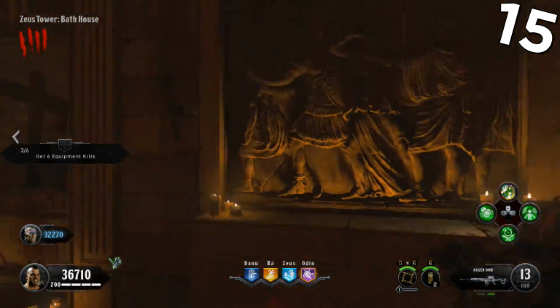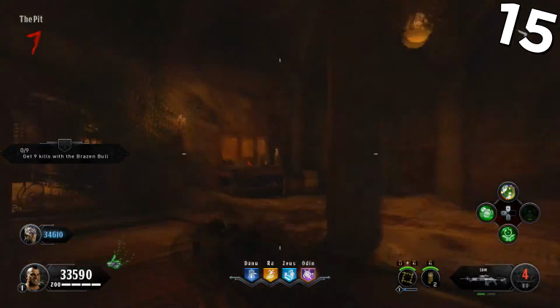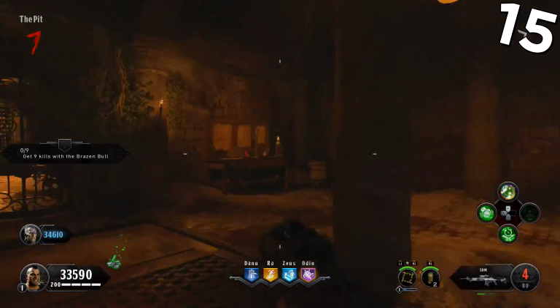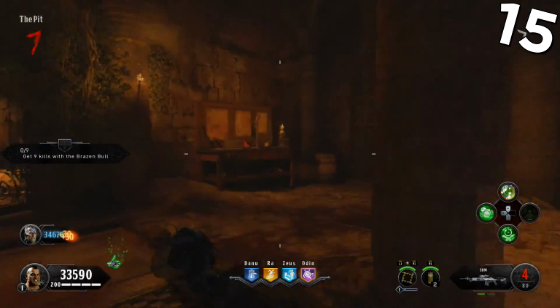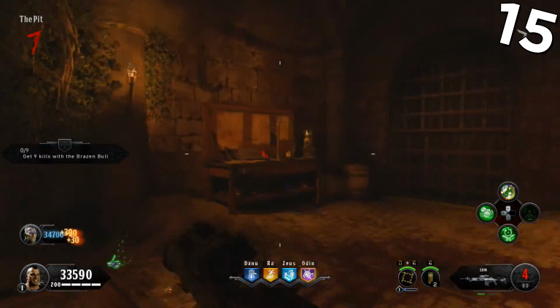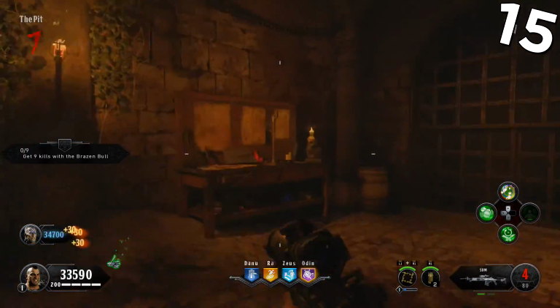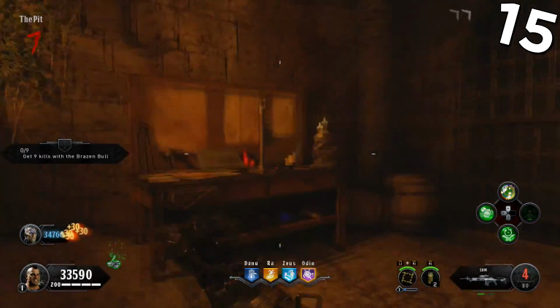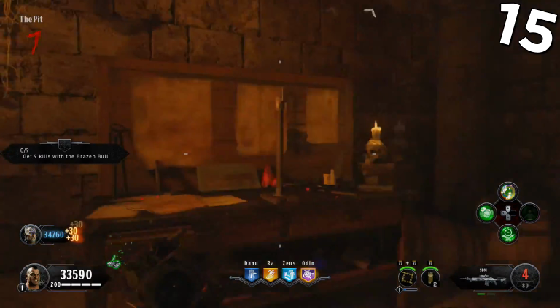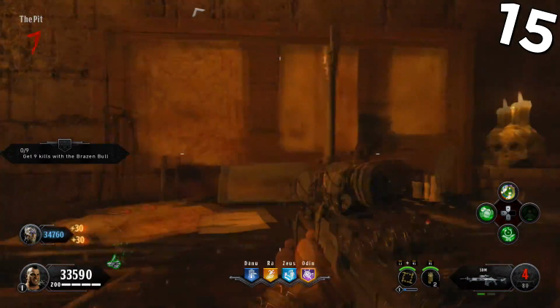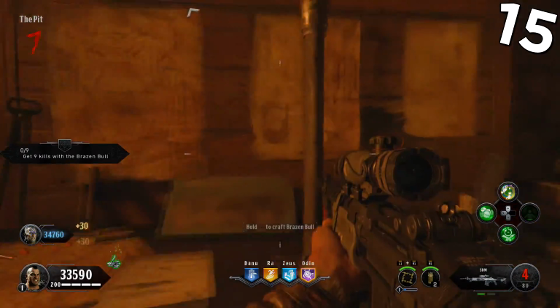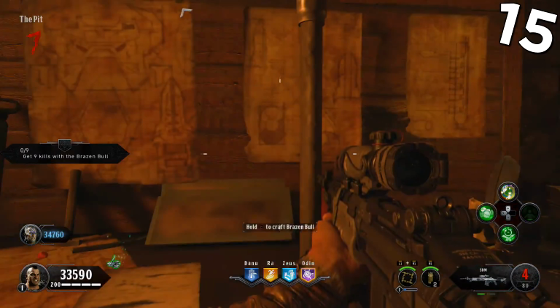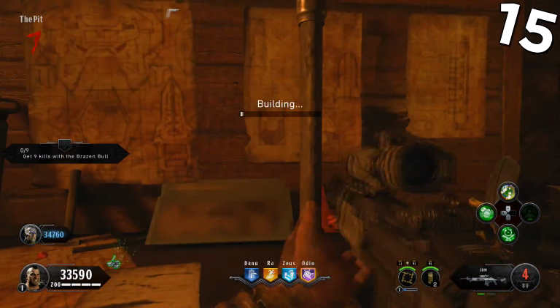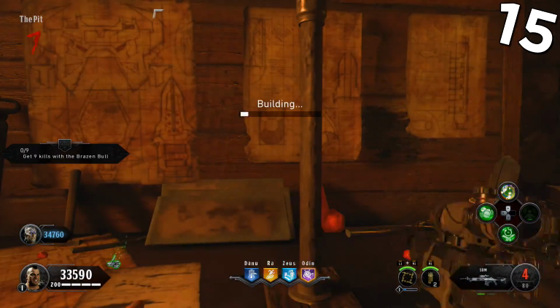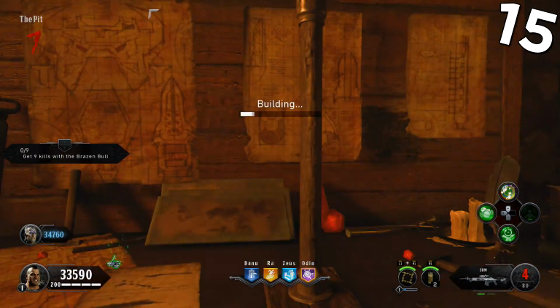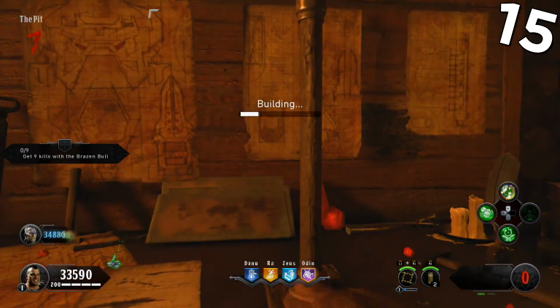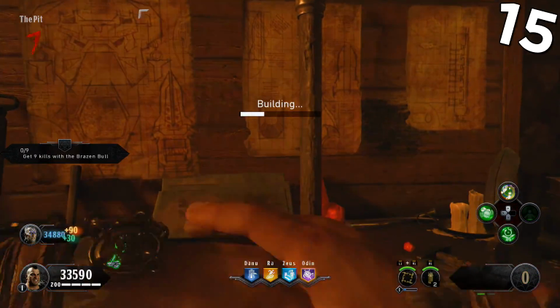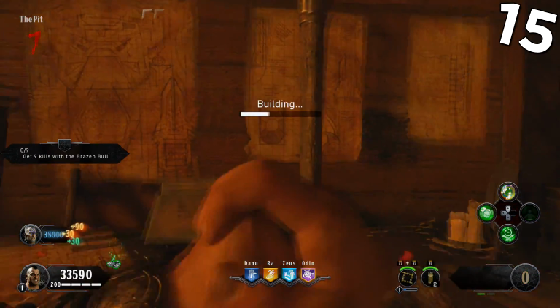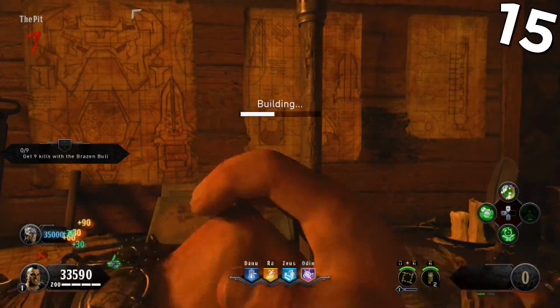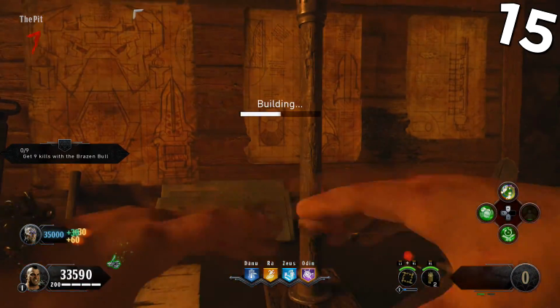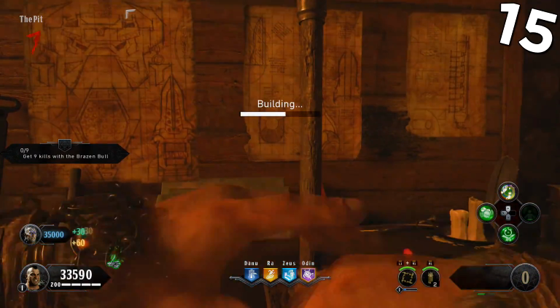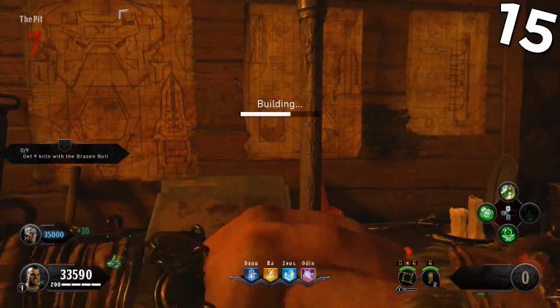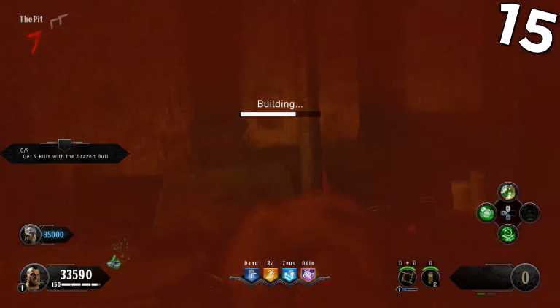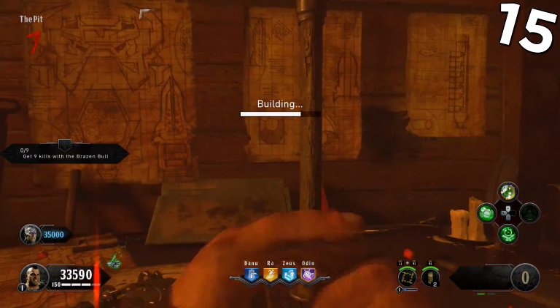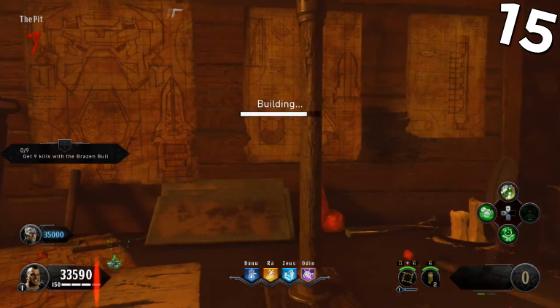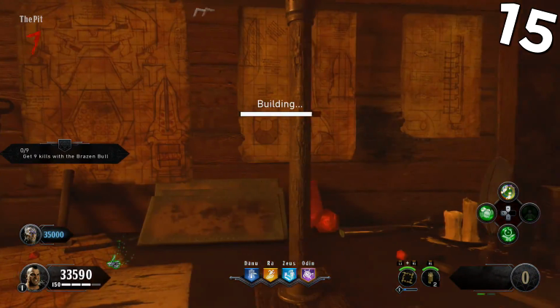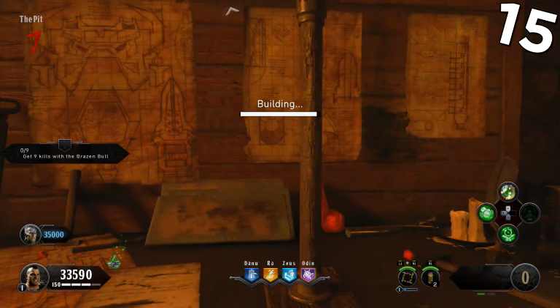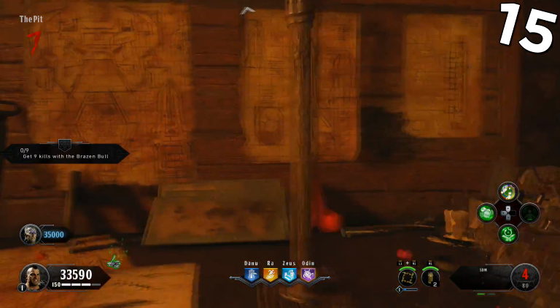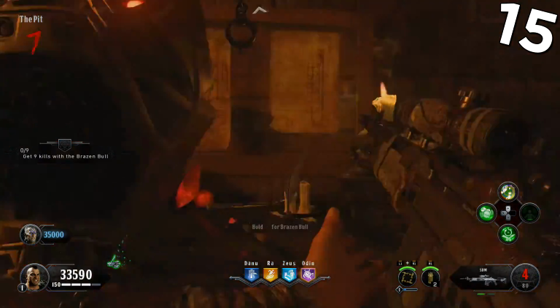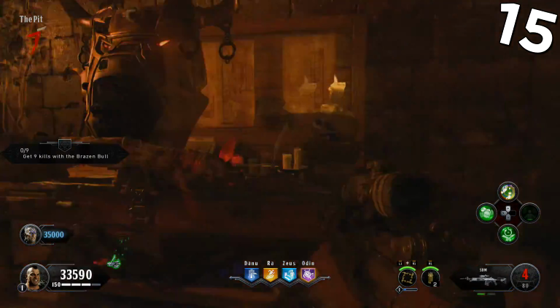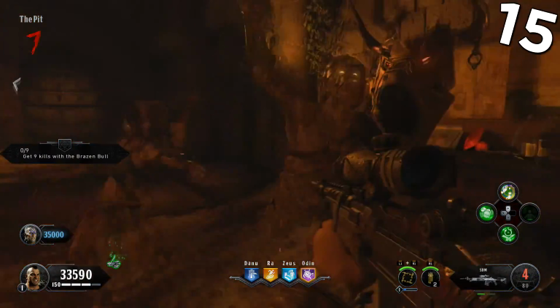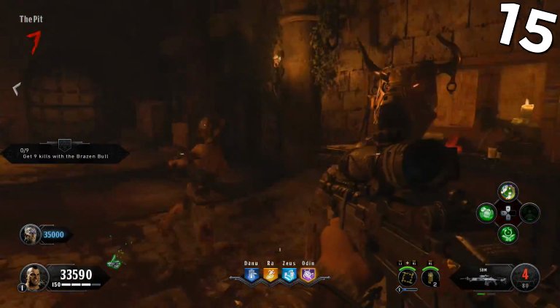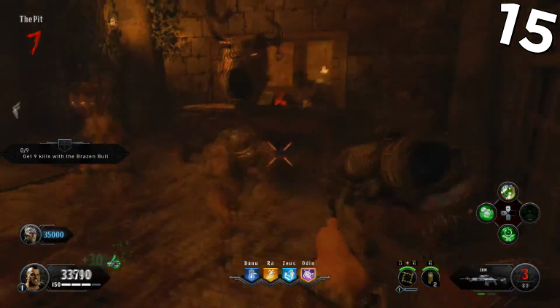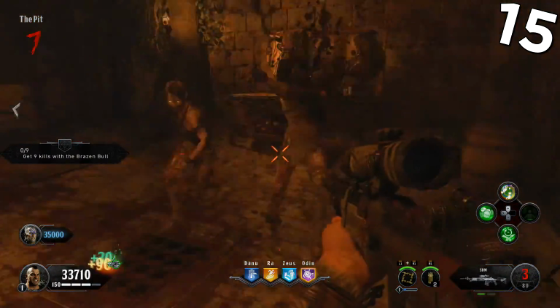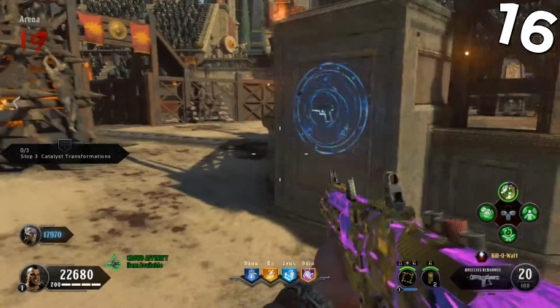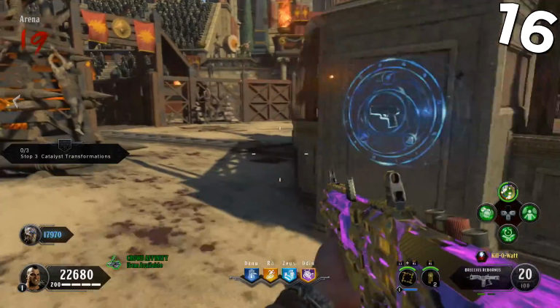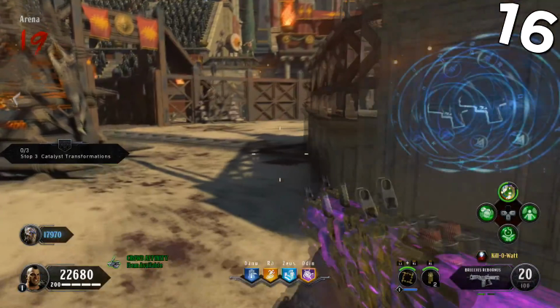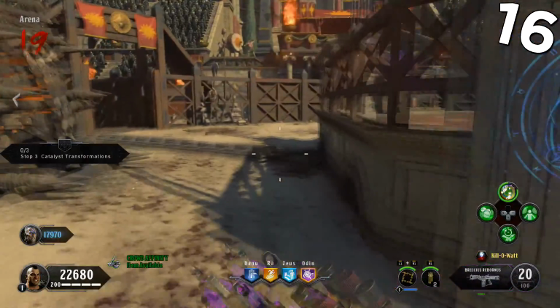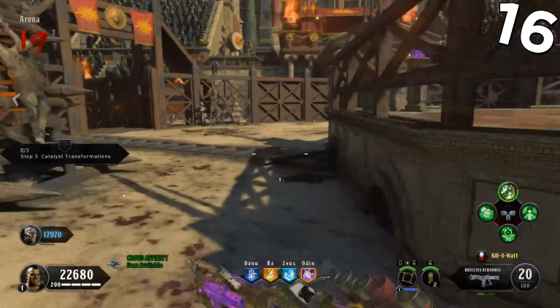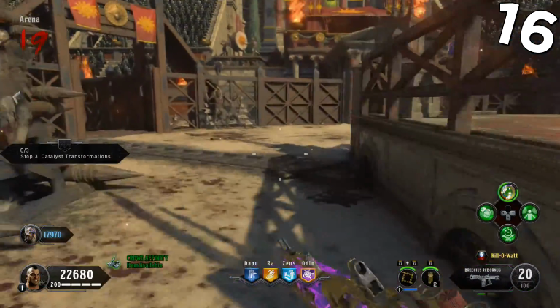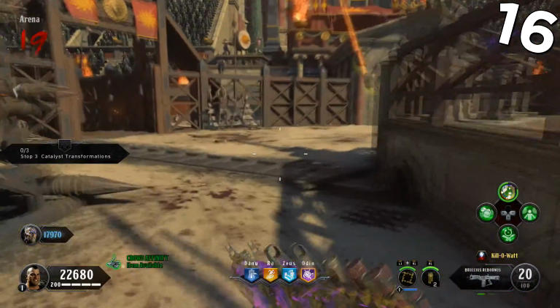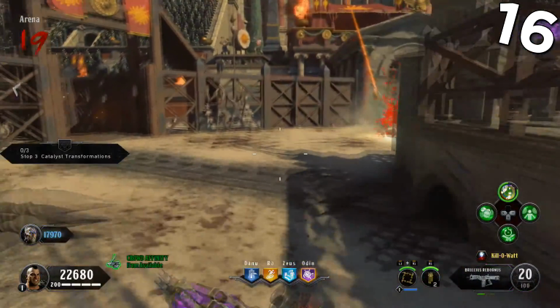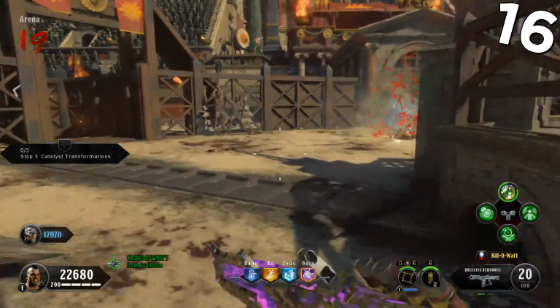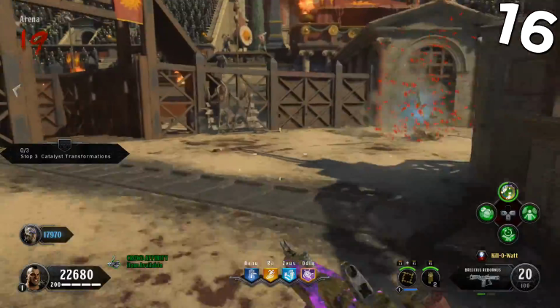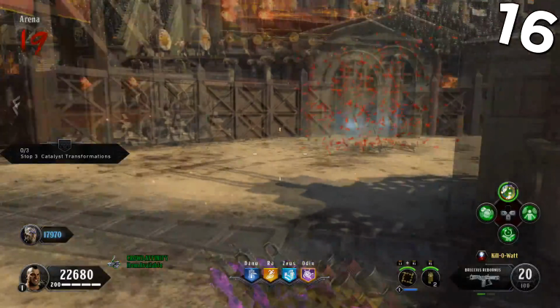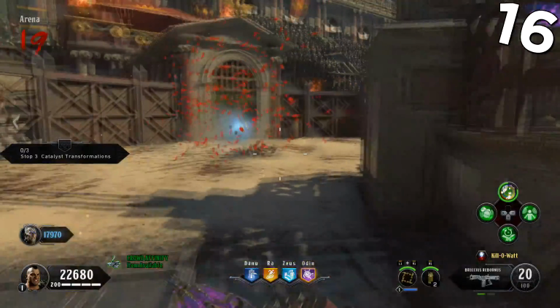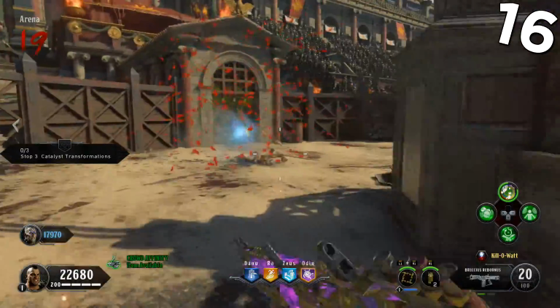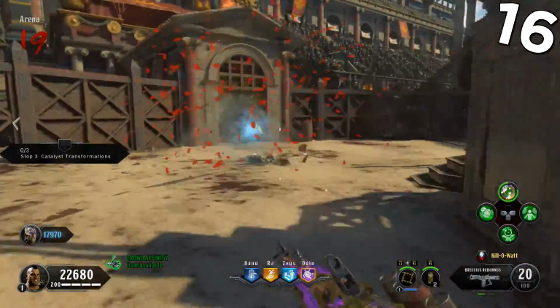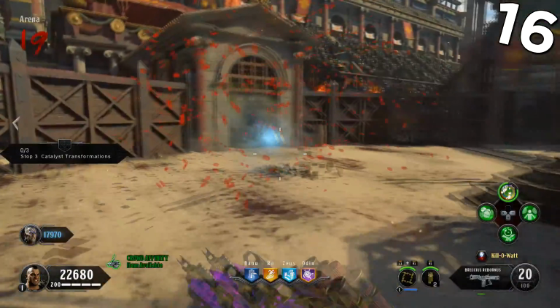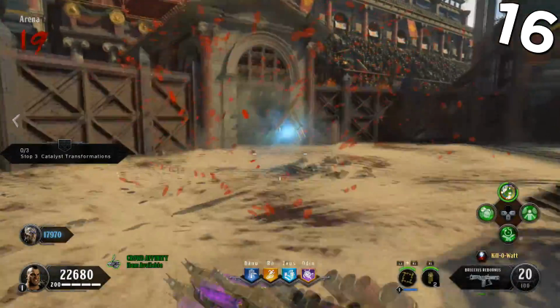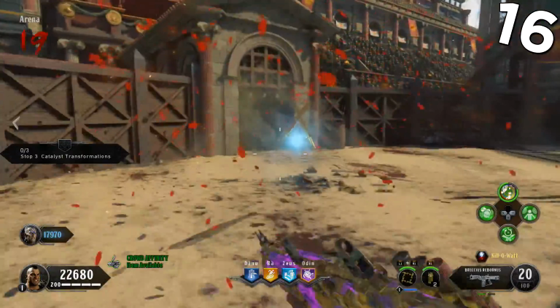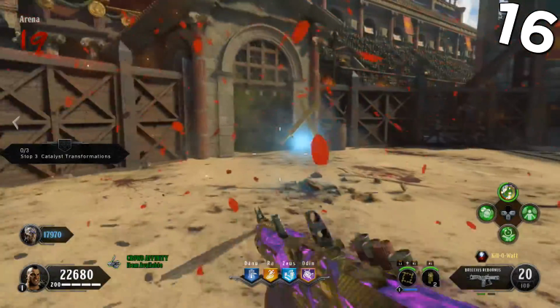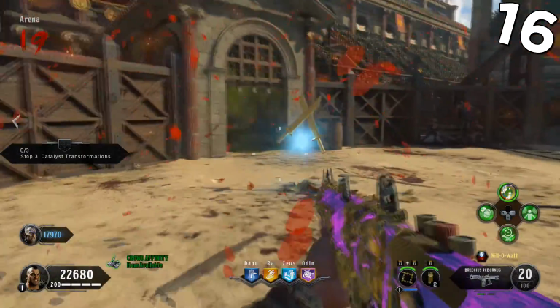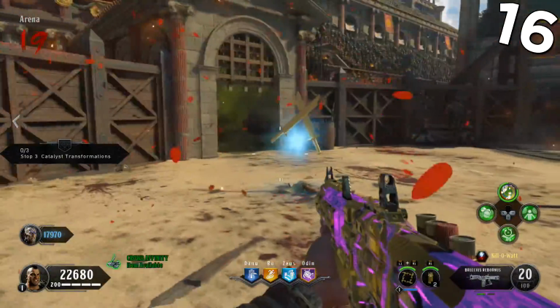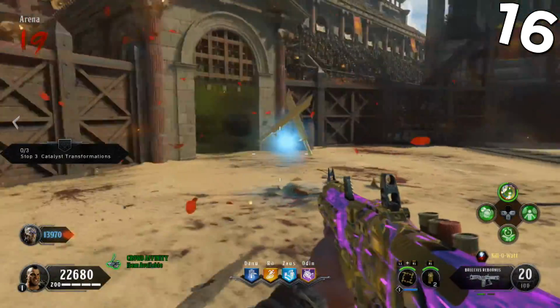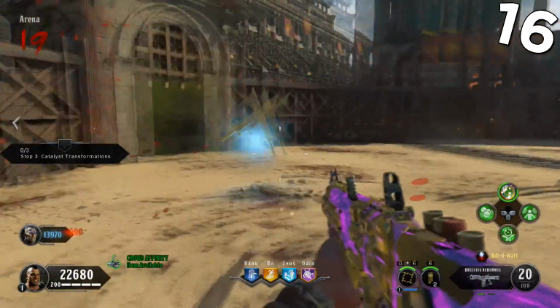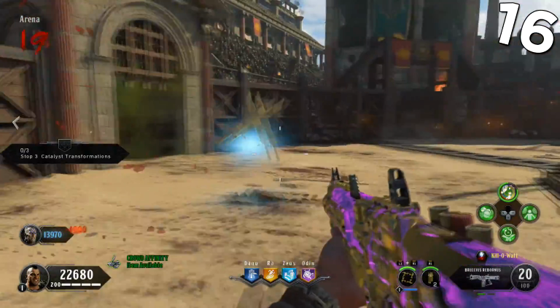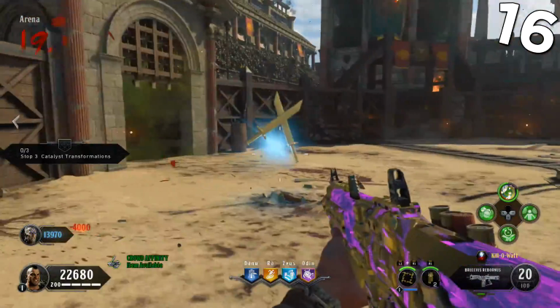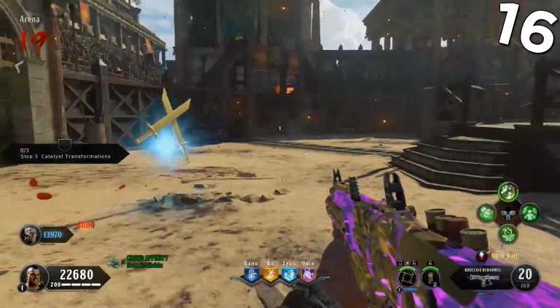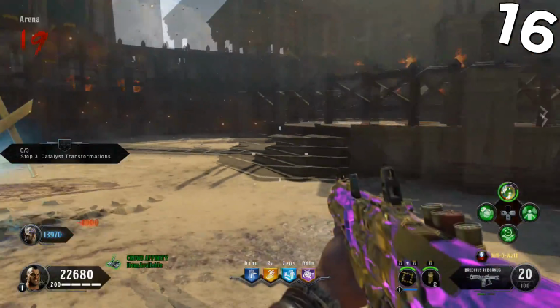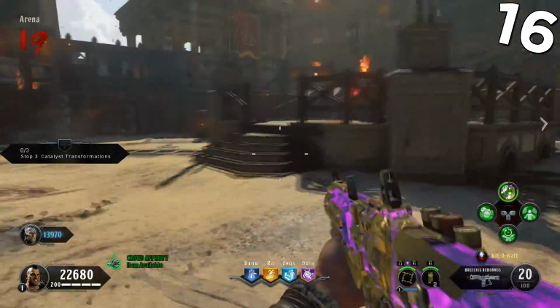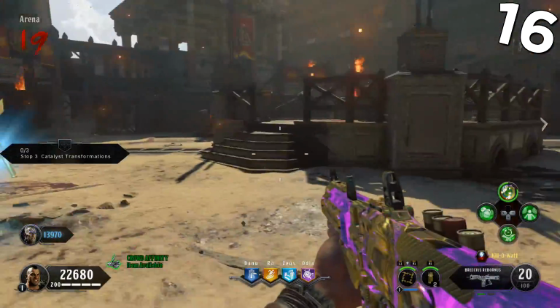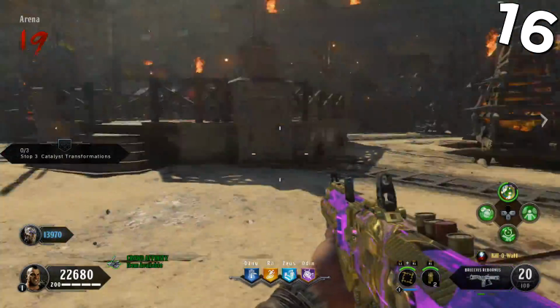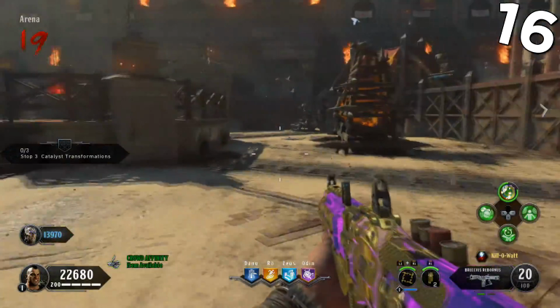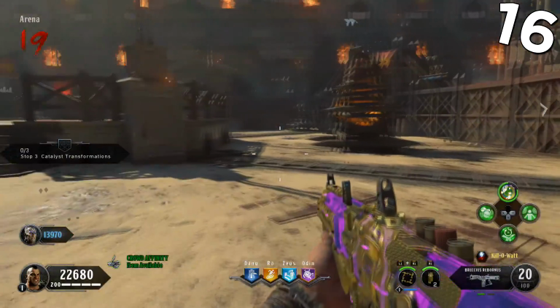The buildable table is located at the bottom of the map, right across from the Pack-a-Punch room. Despite the 4 different locations of the gods, this map actually takes place in Greece.